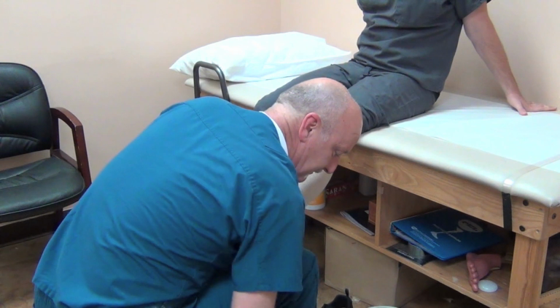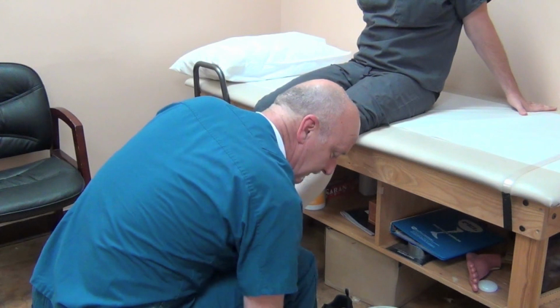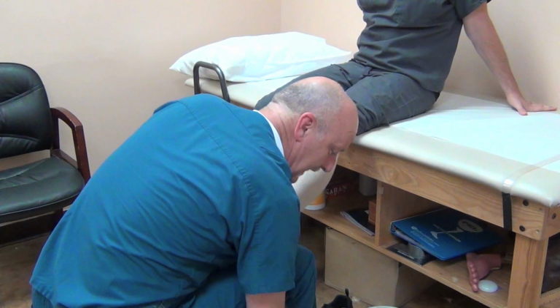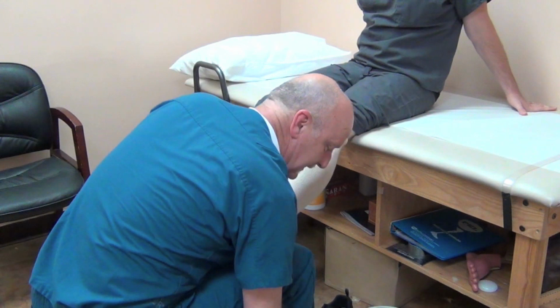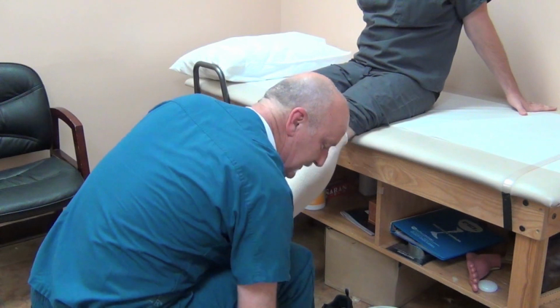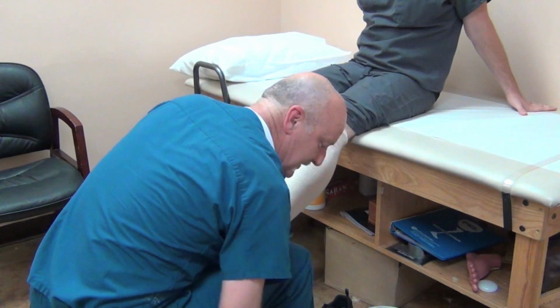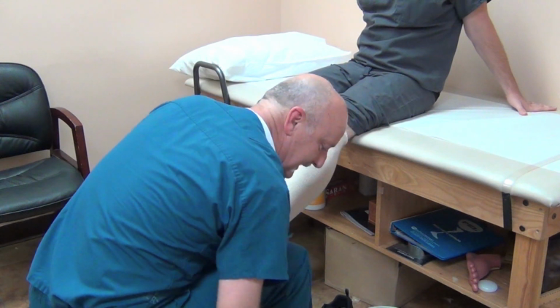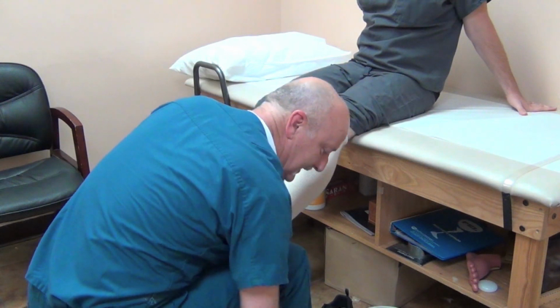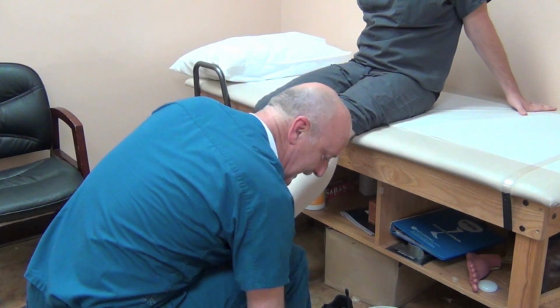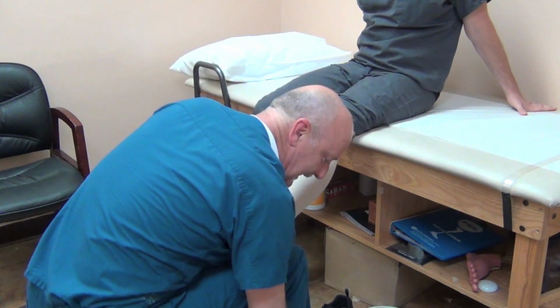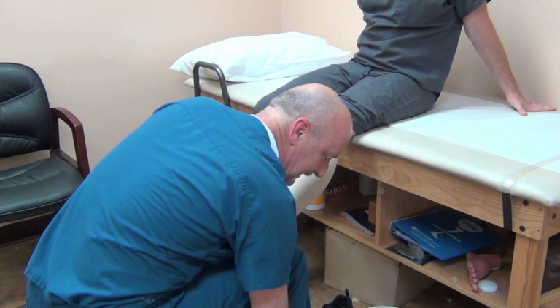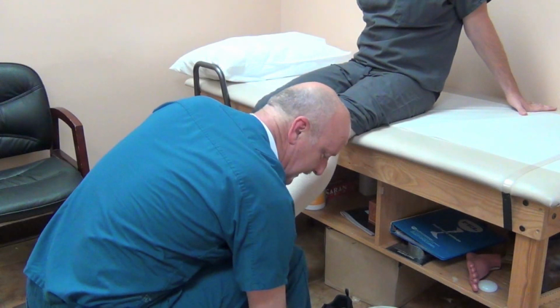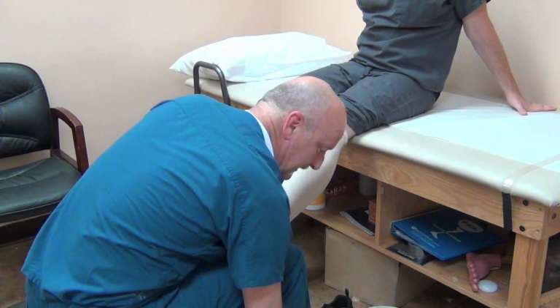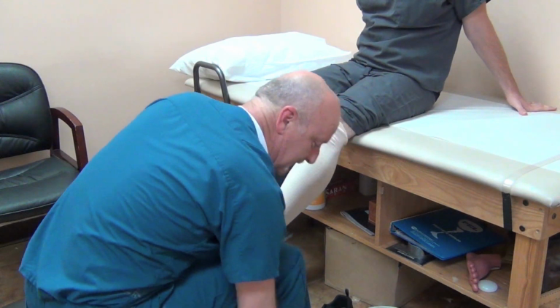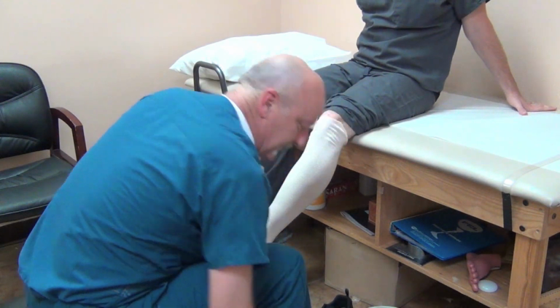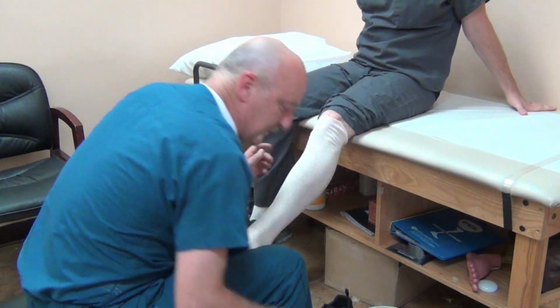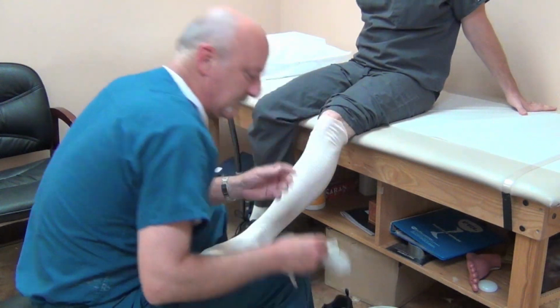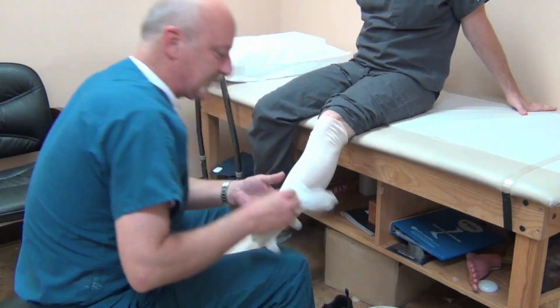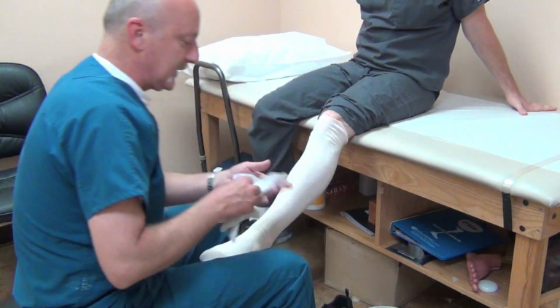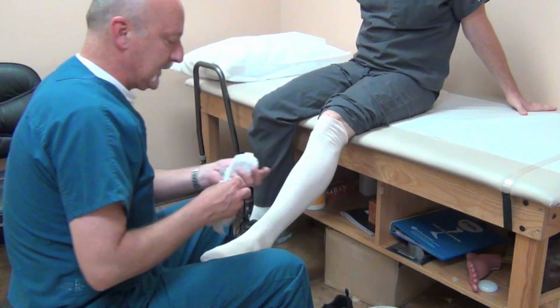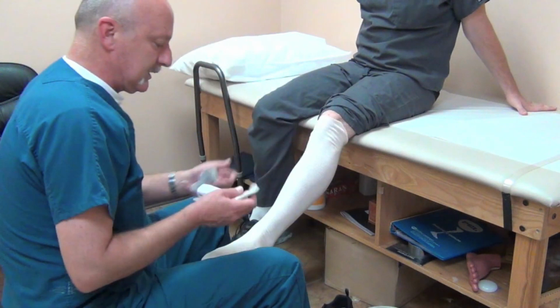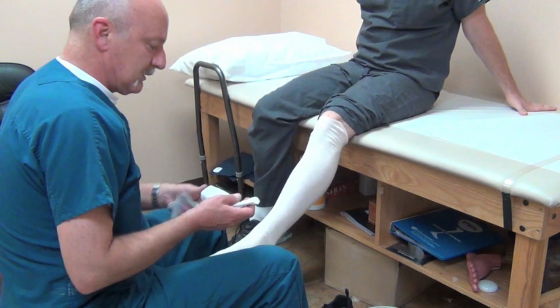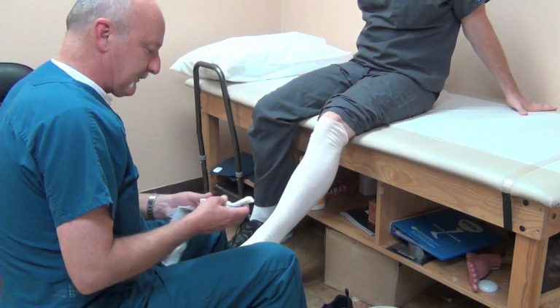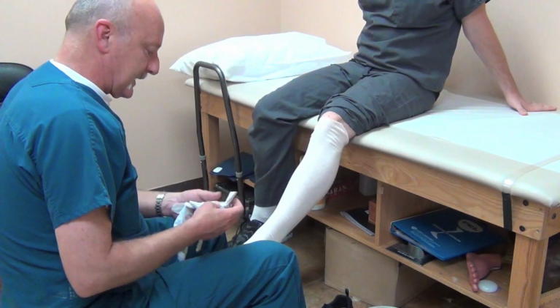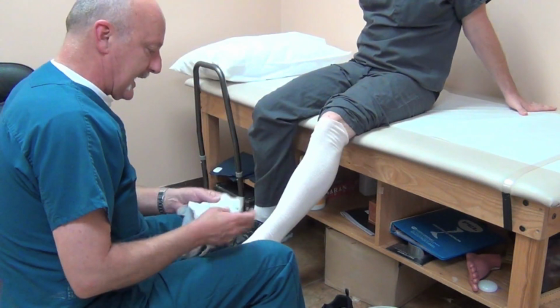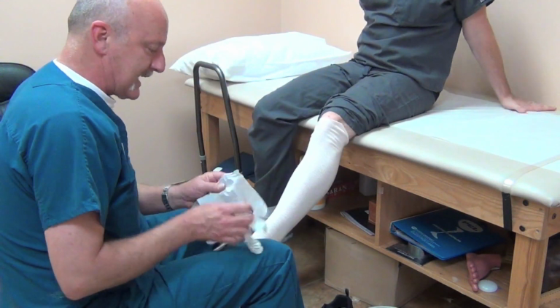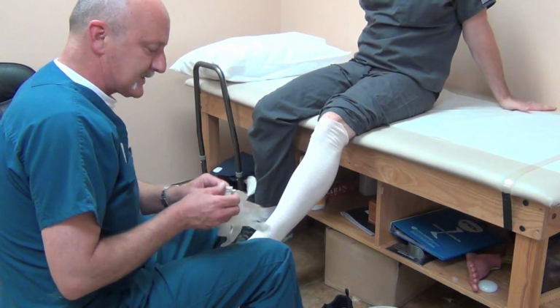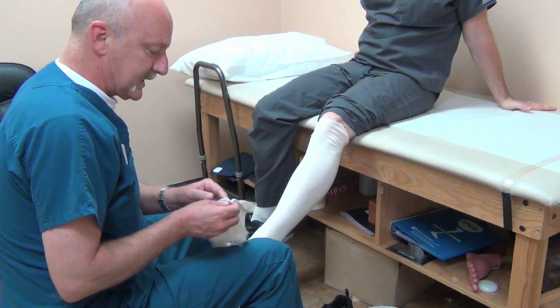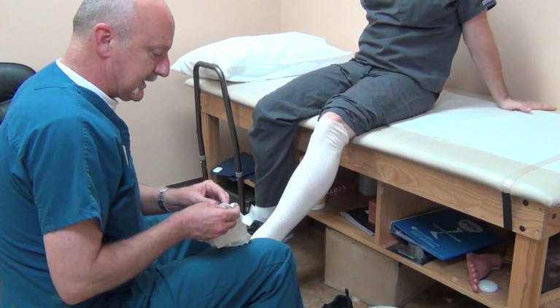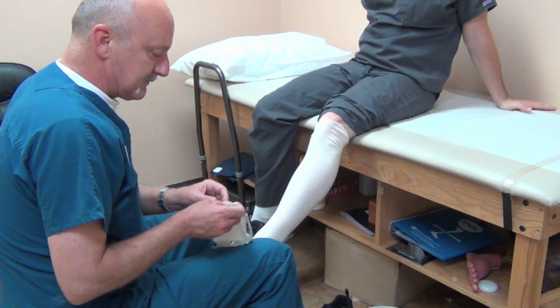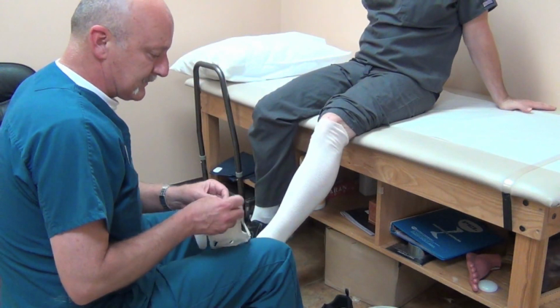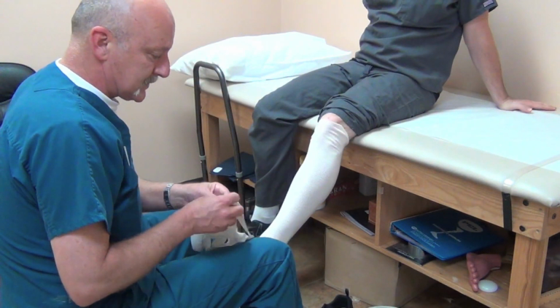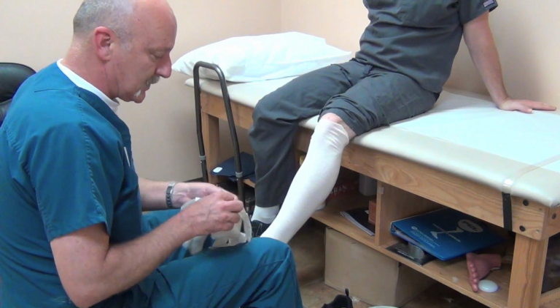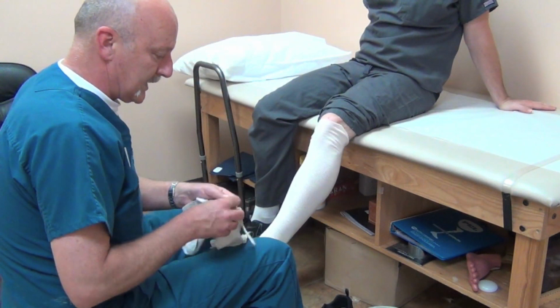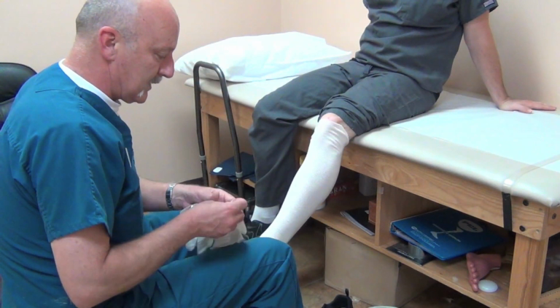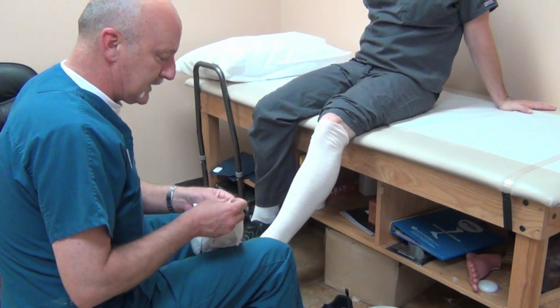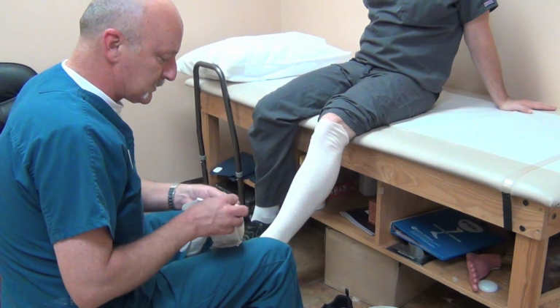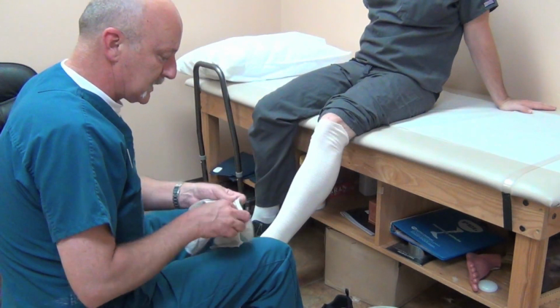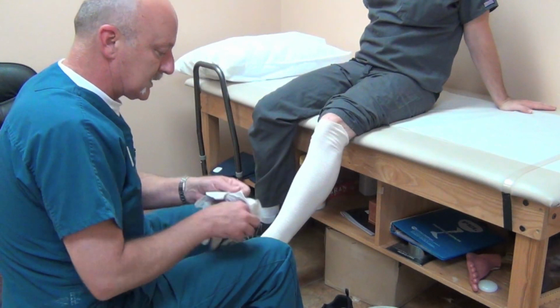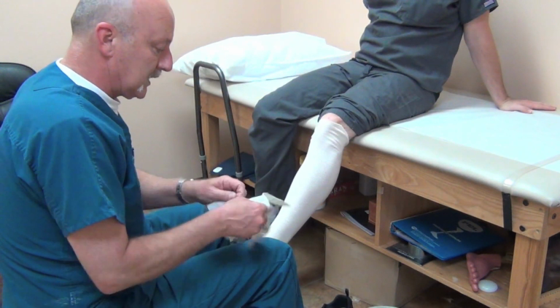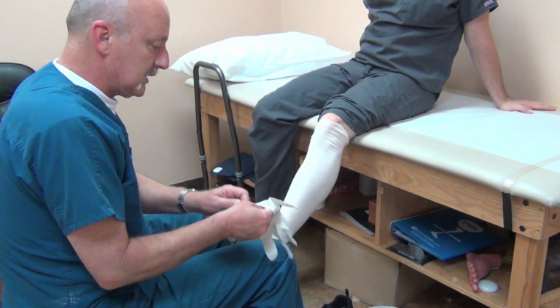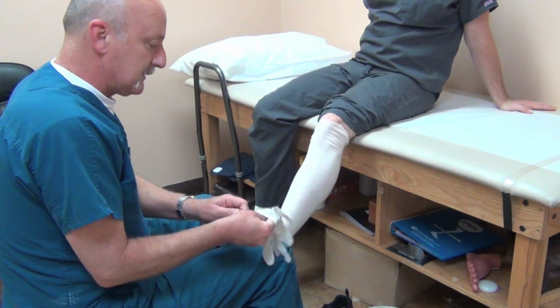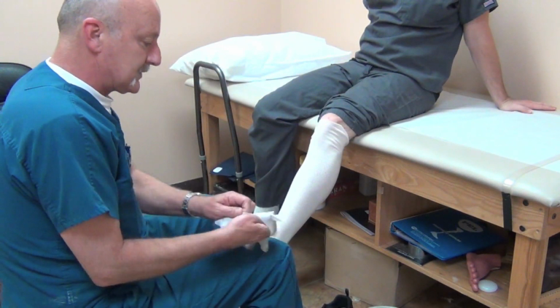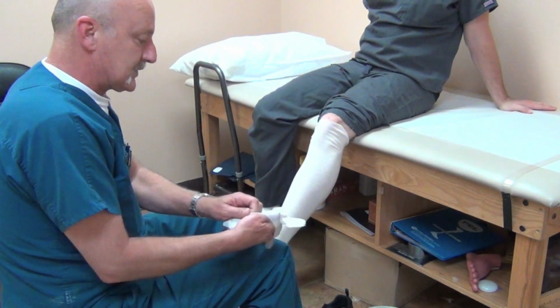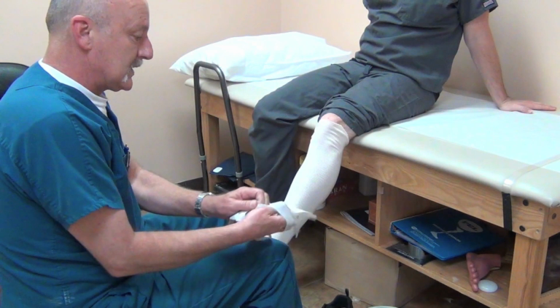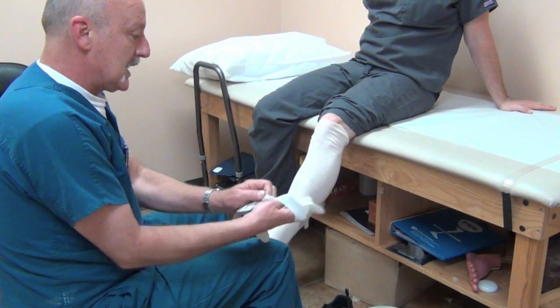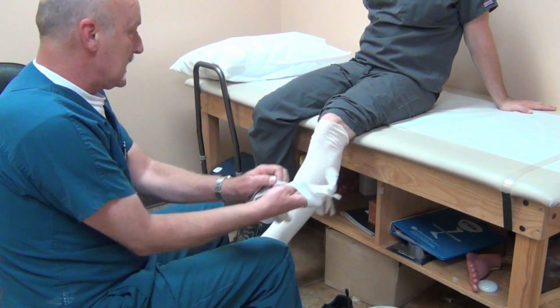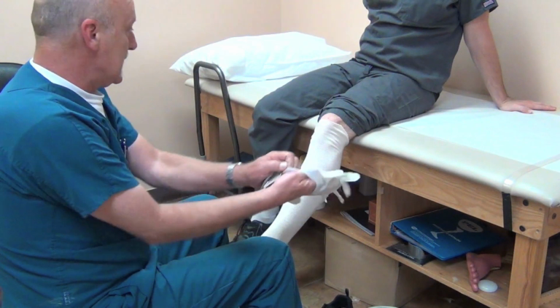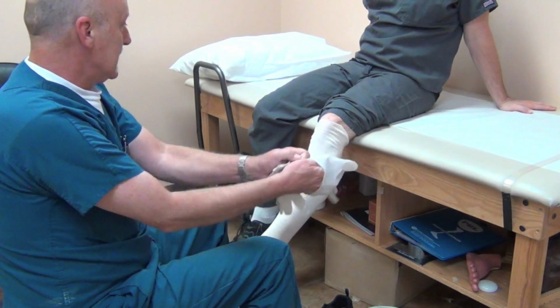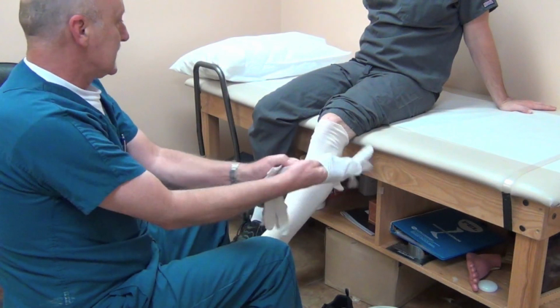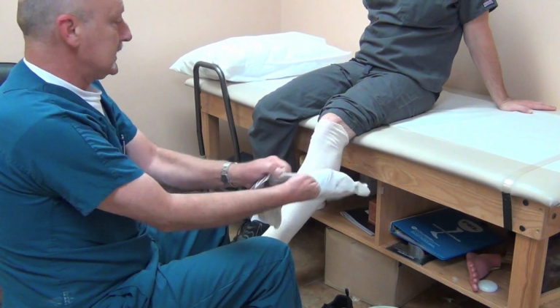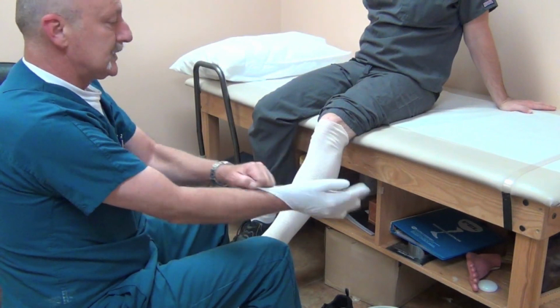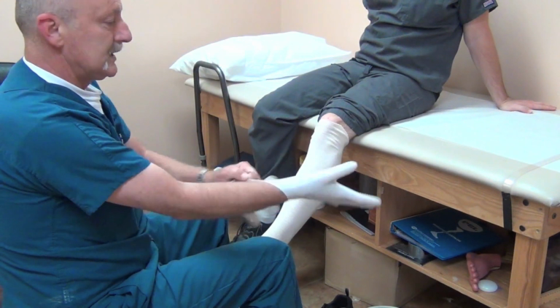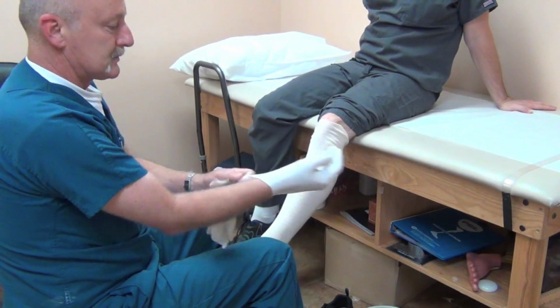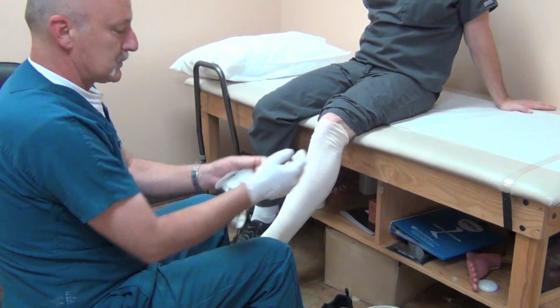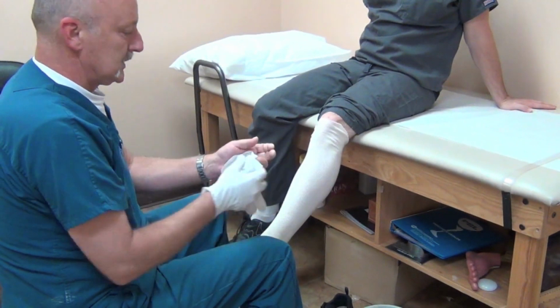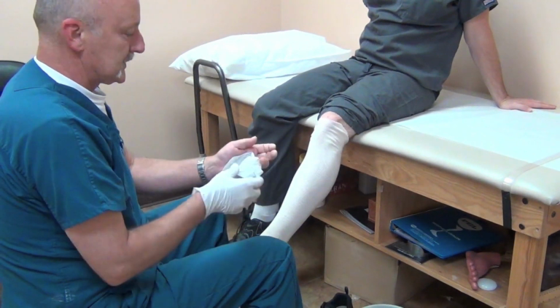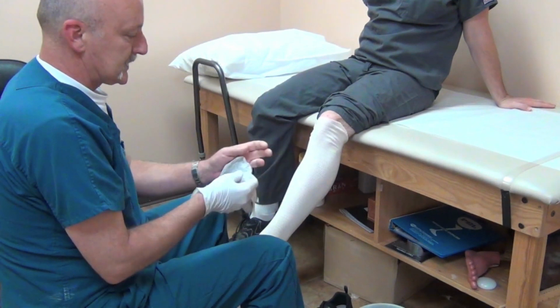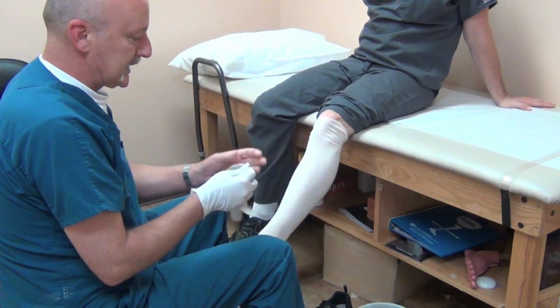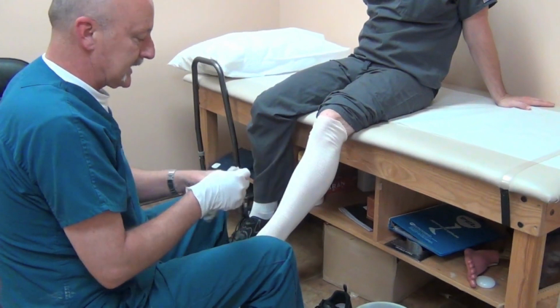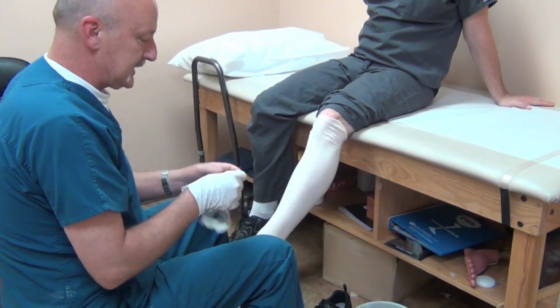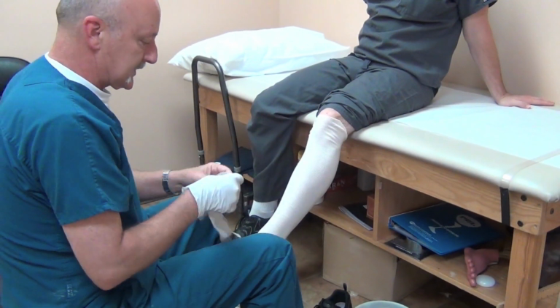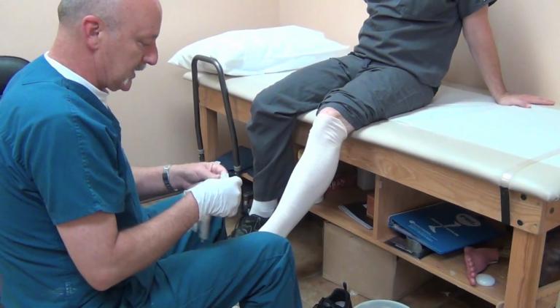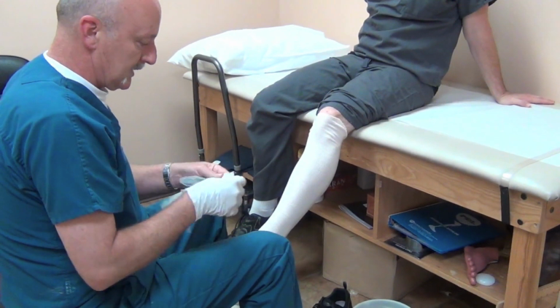I use synthetic material for casting, so I always wear gloves — it's really sticky stuff.